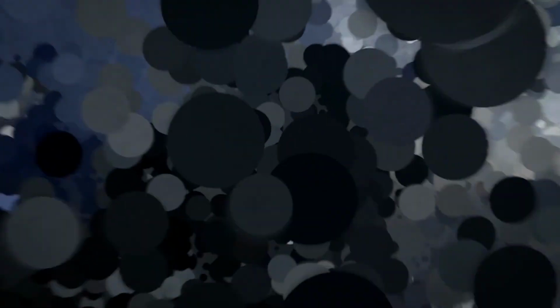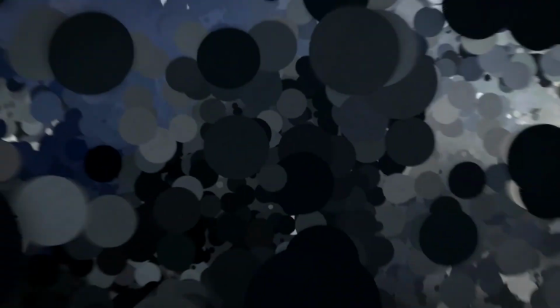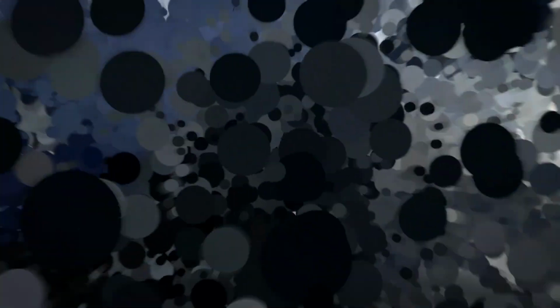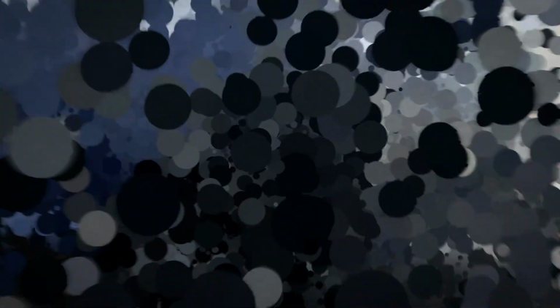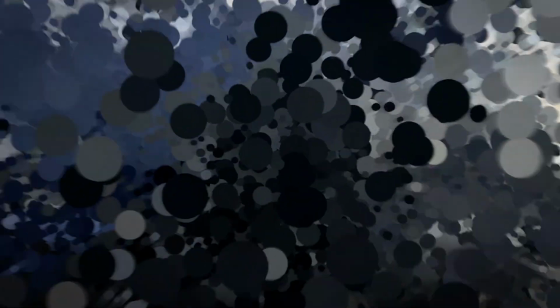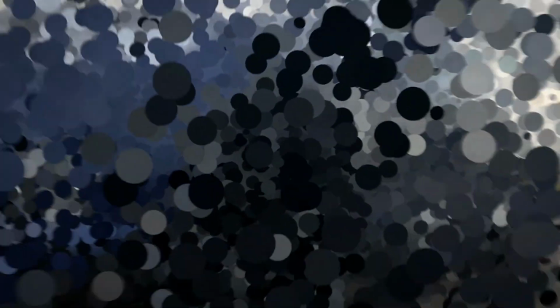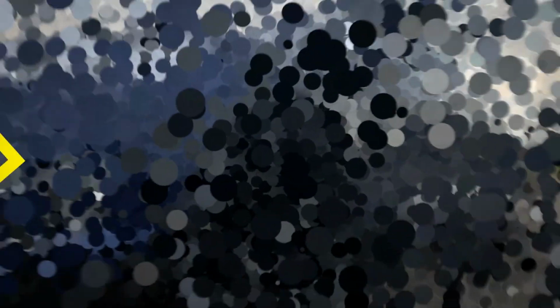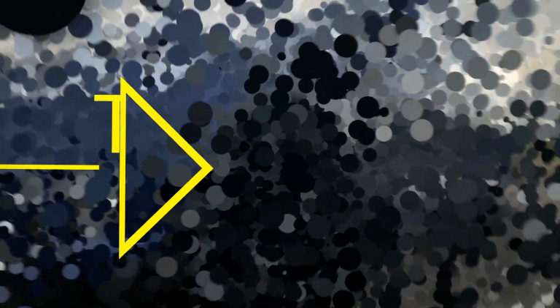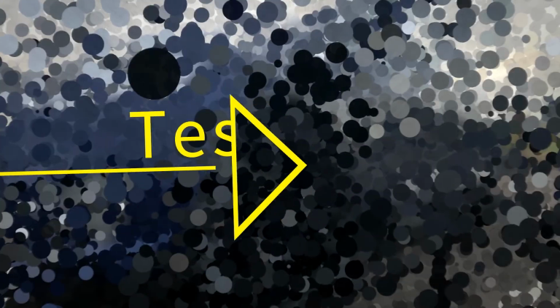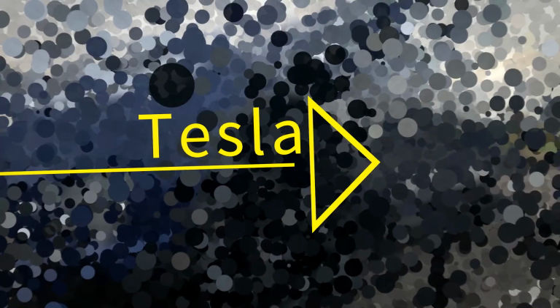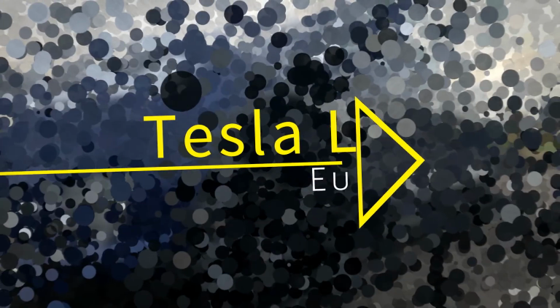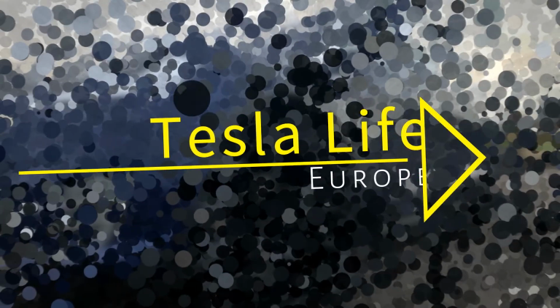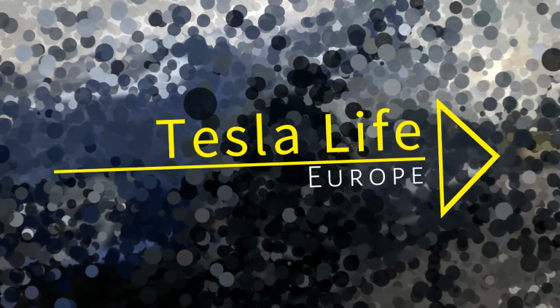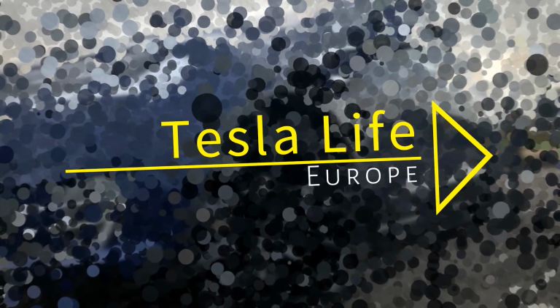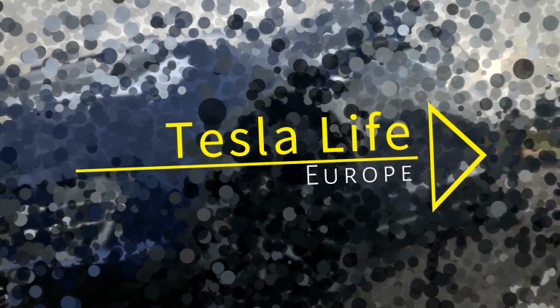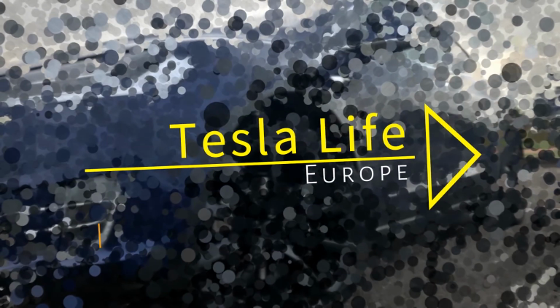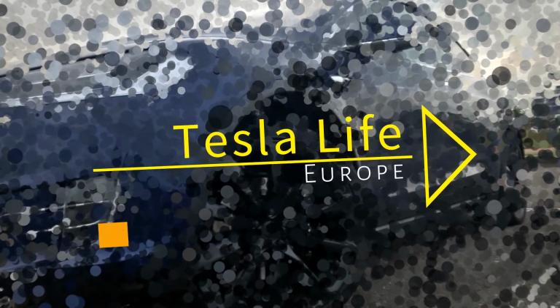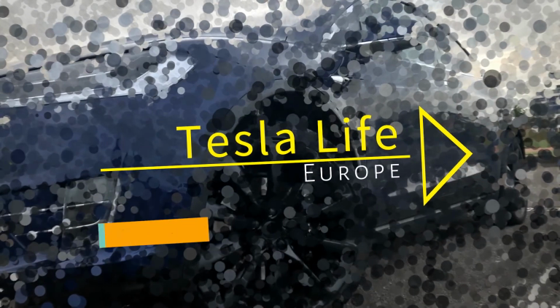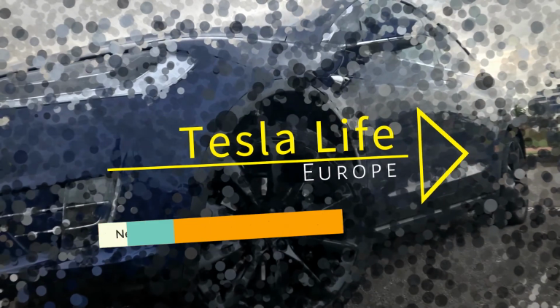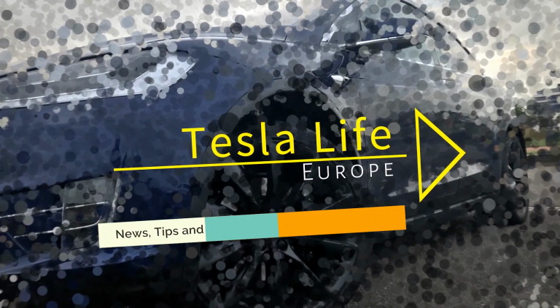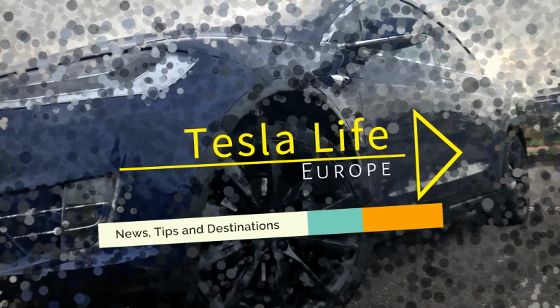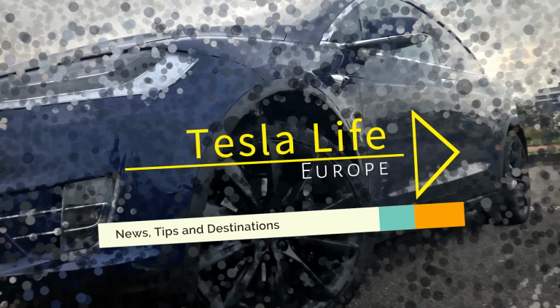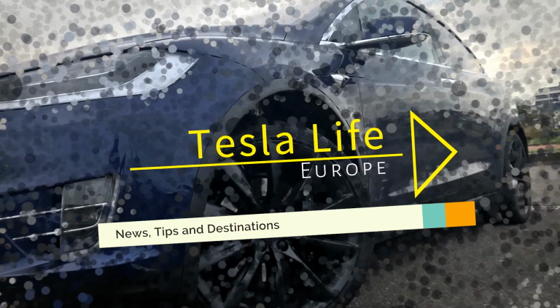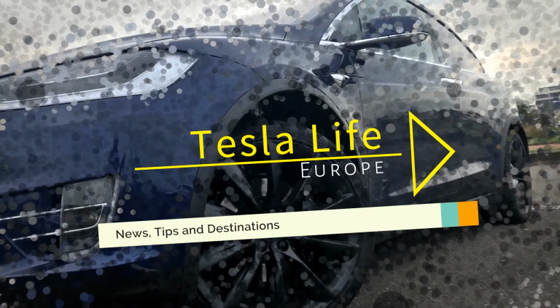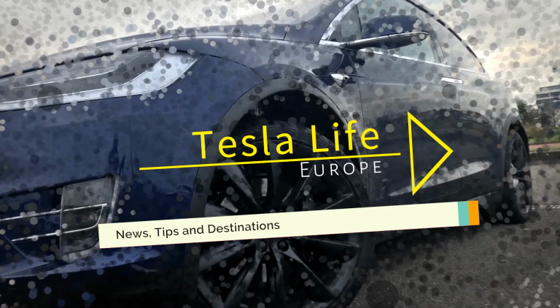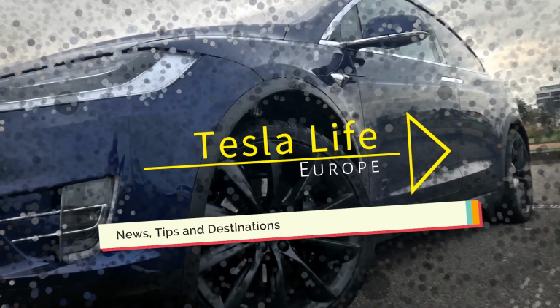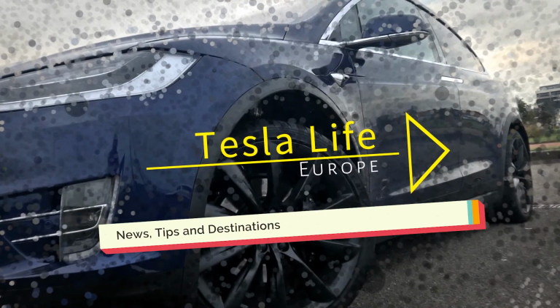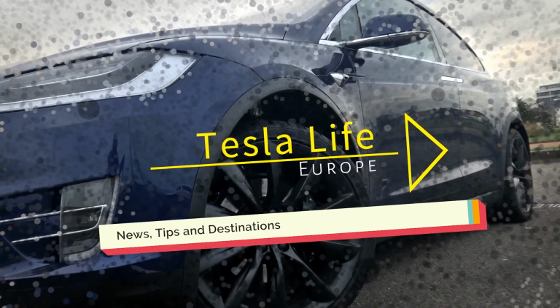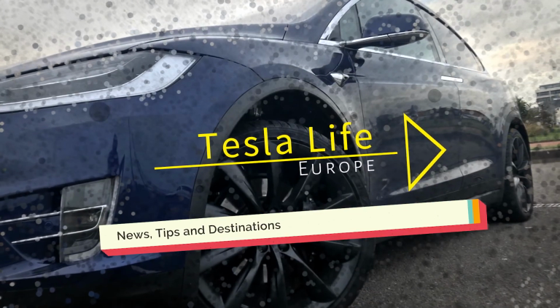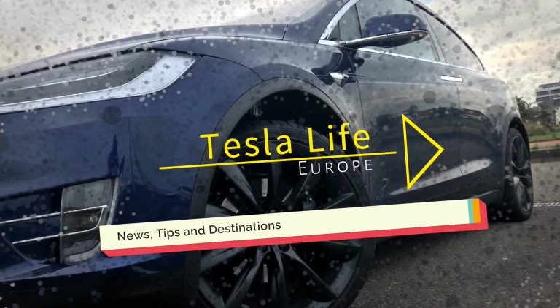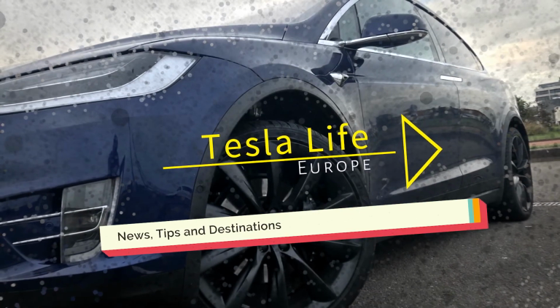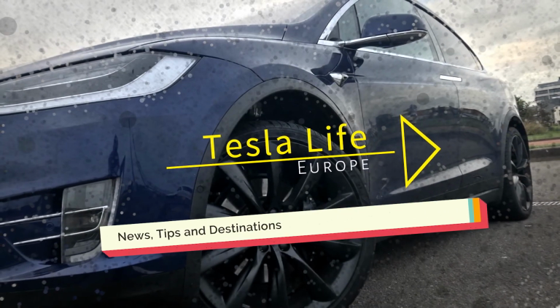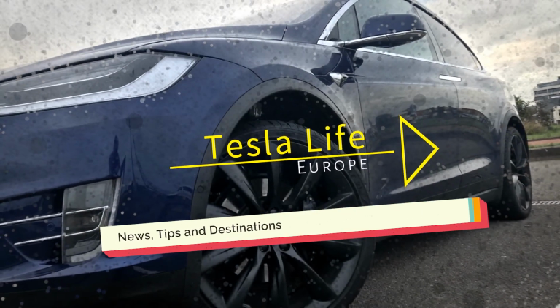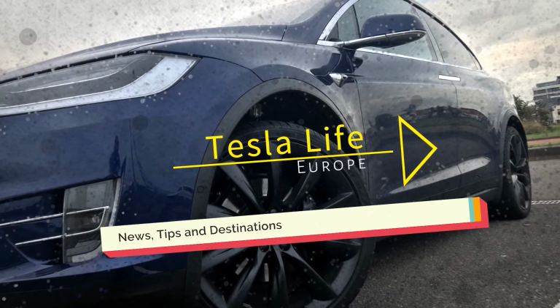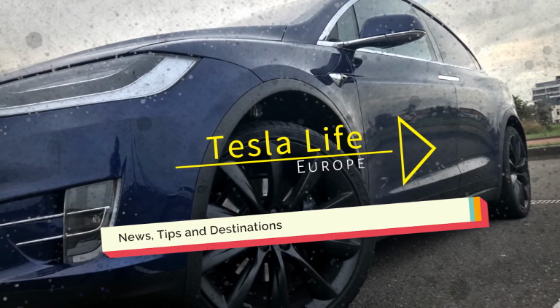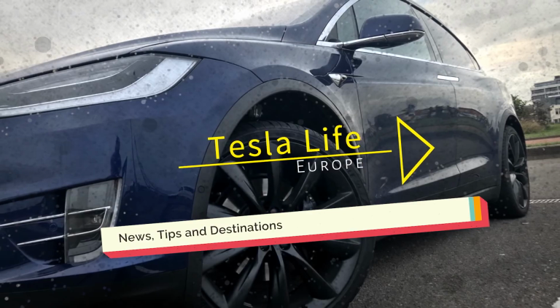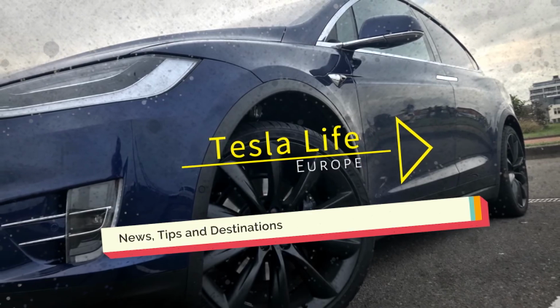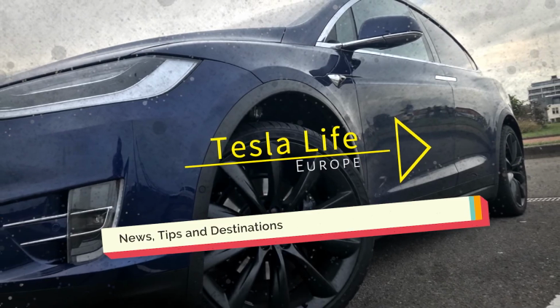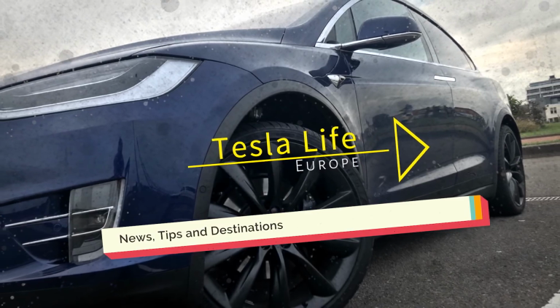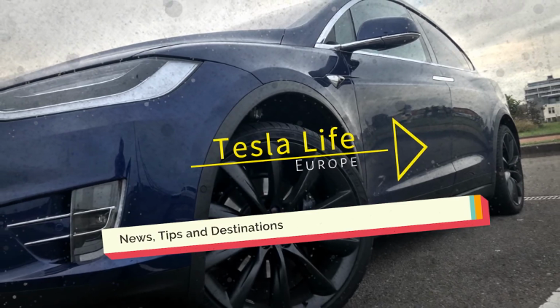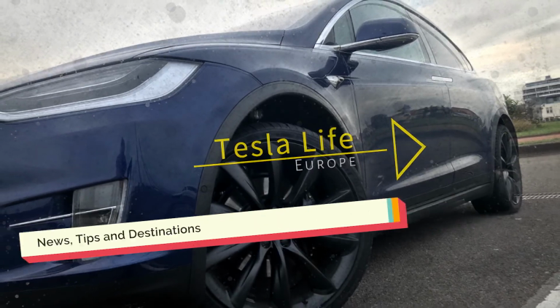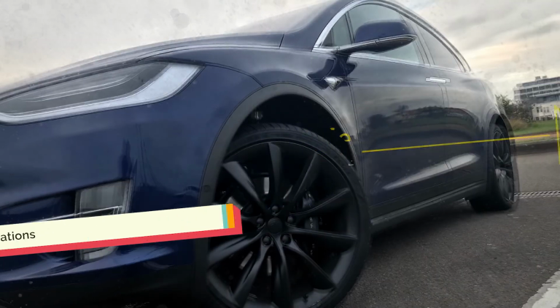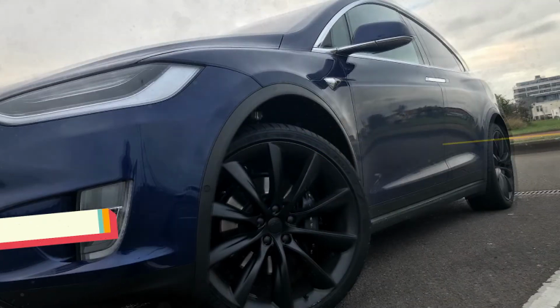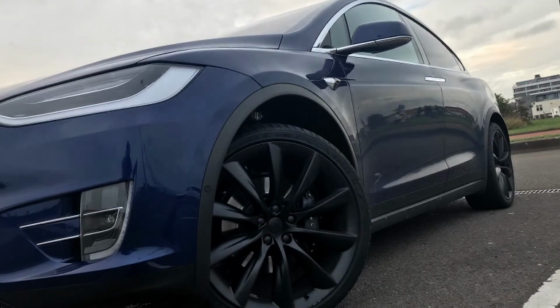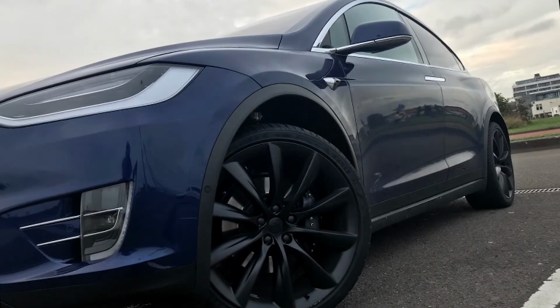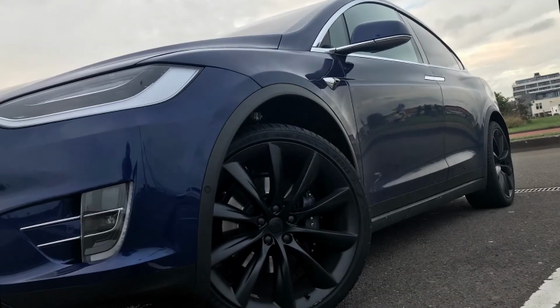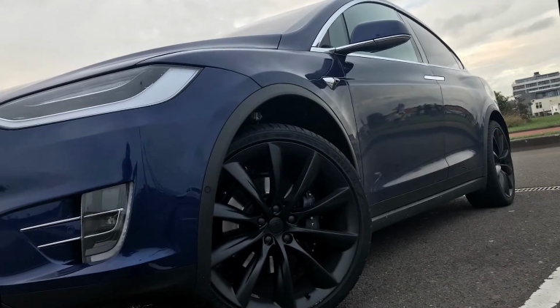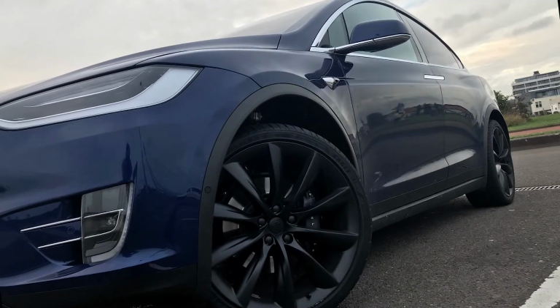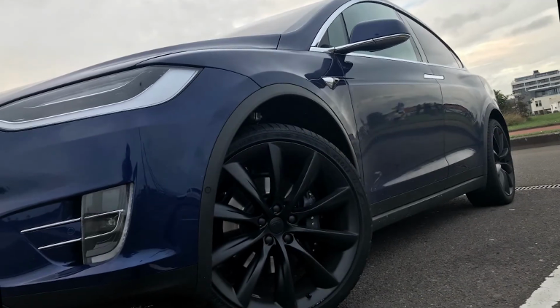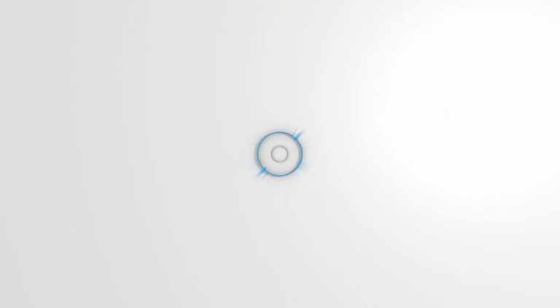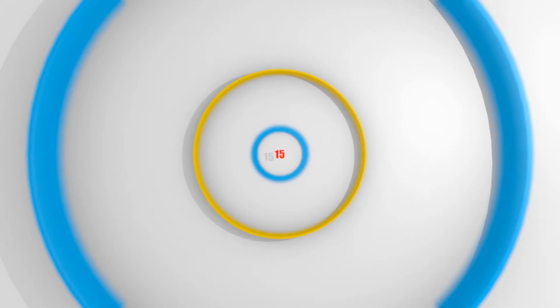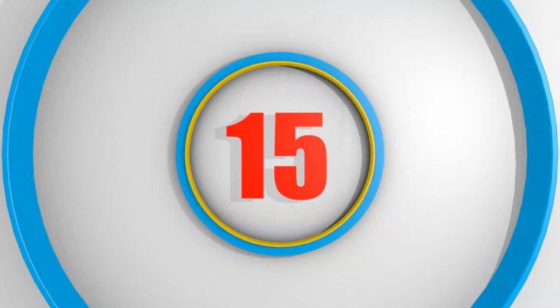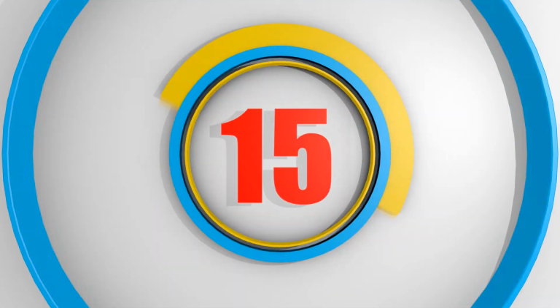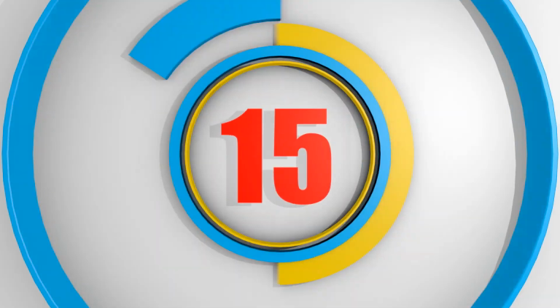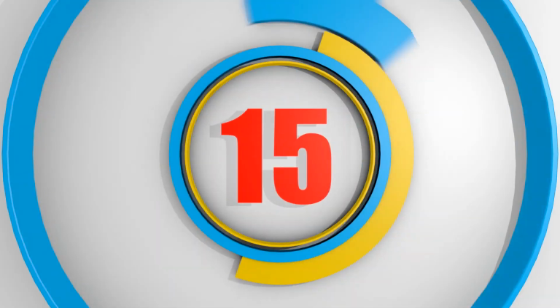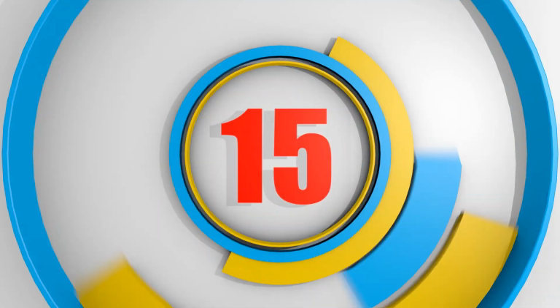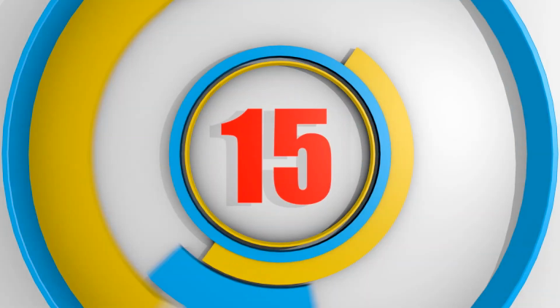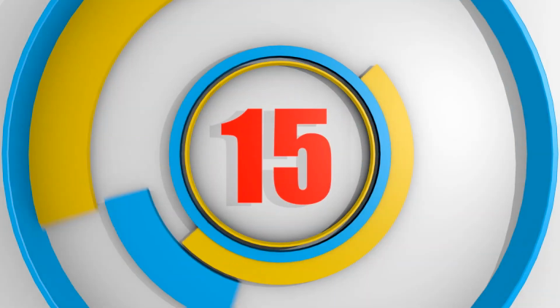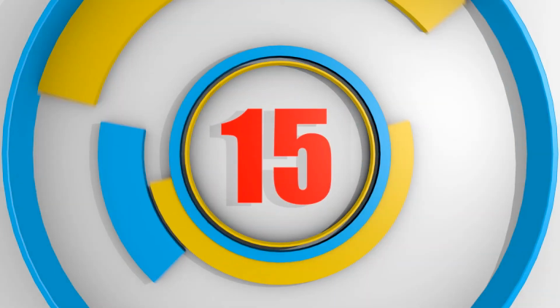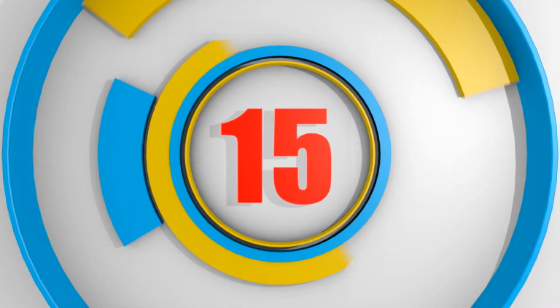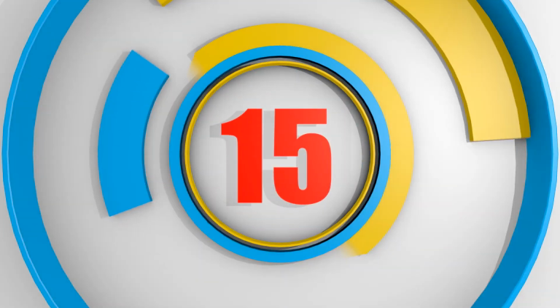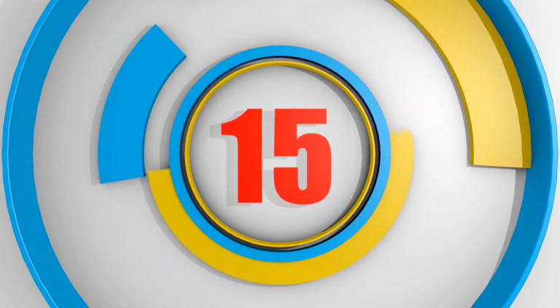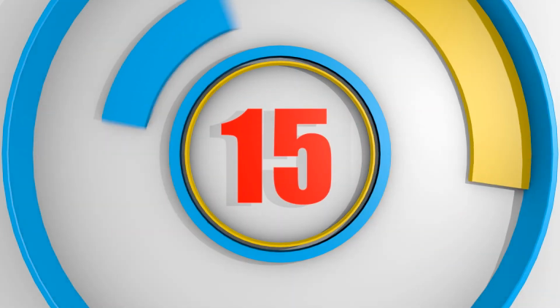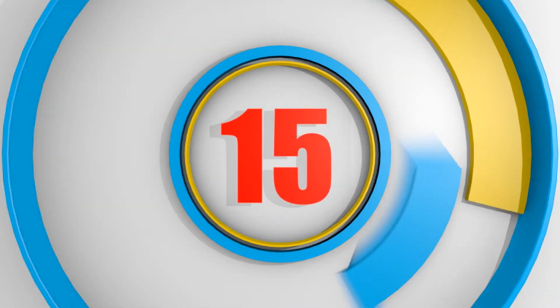Welcome to Tesla Life Europe, with news, tips, and great destinations to visit with your Tesla. This is episode 15.